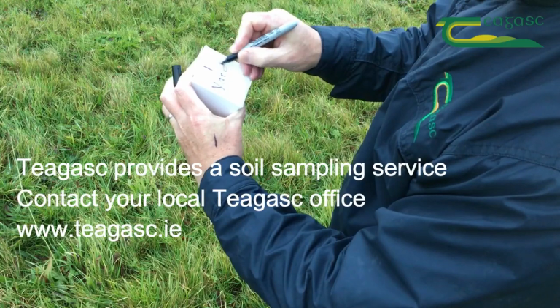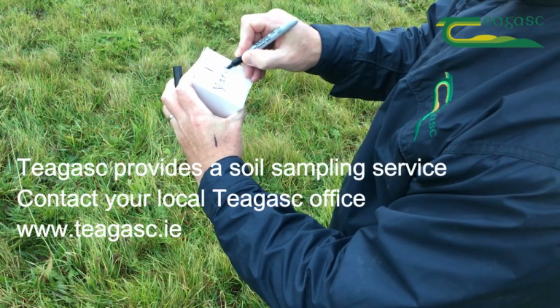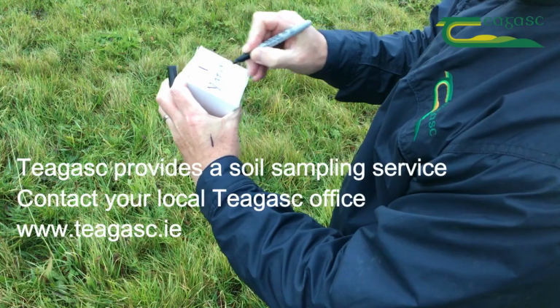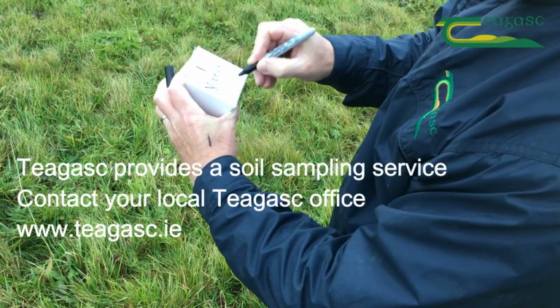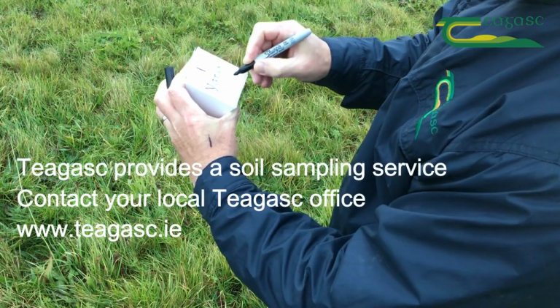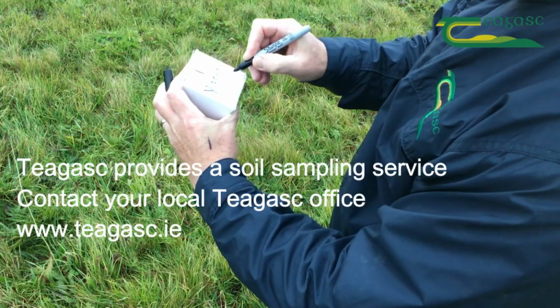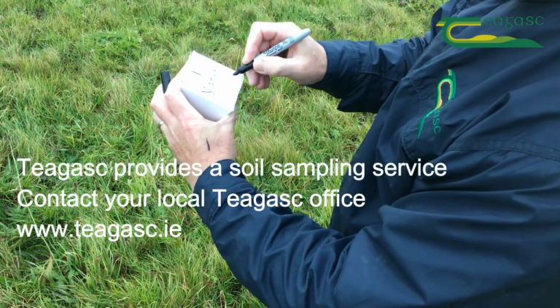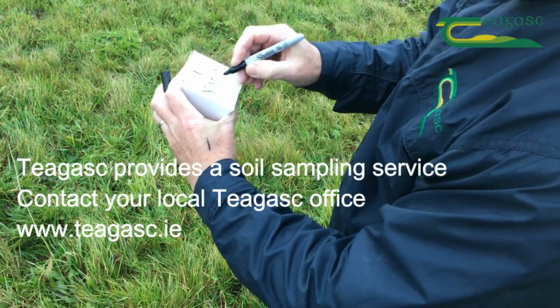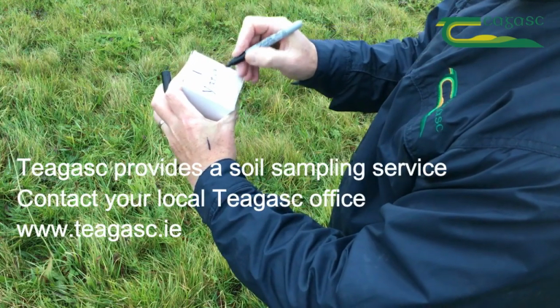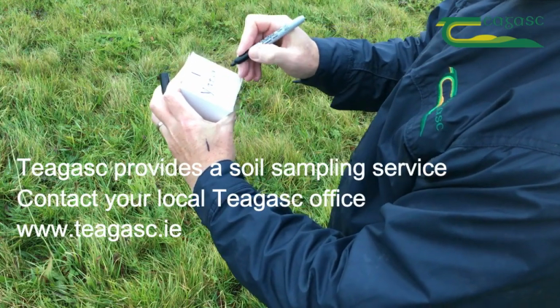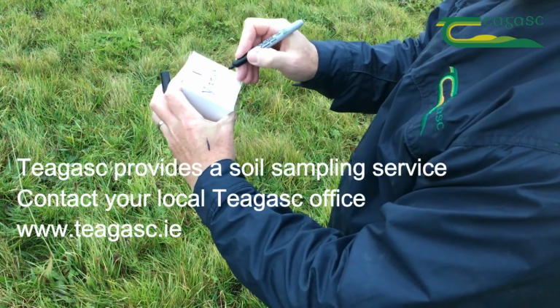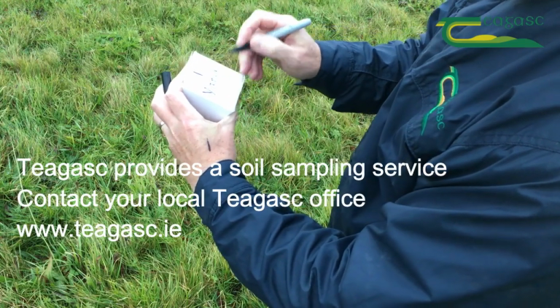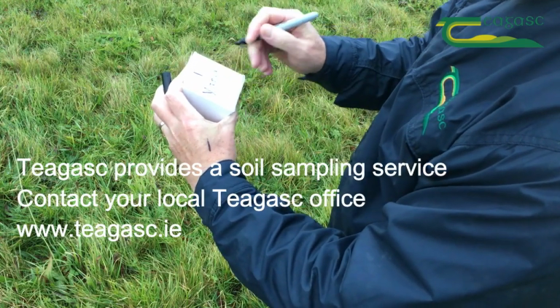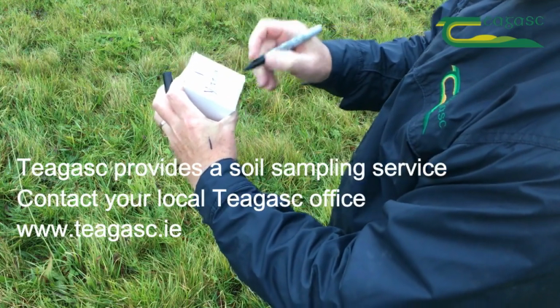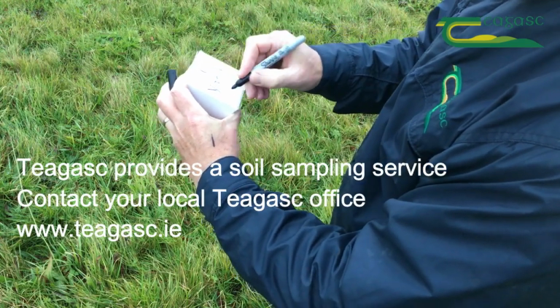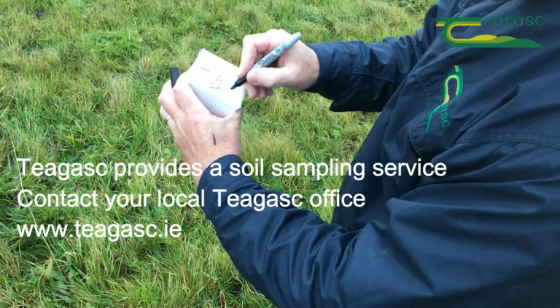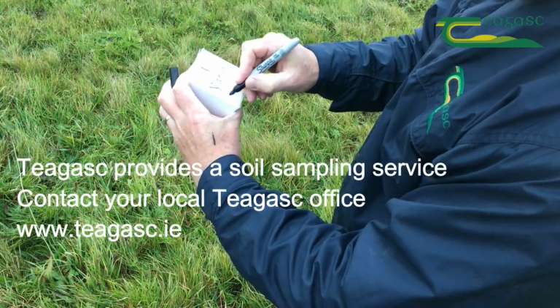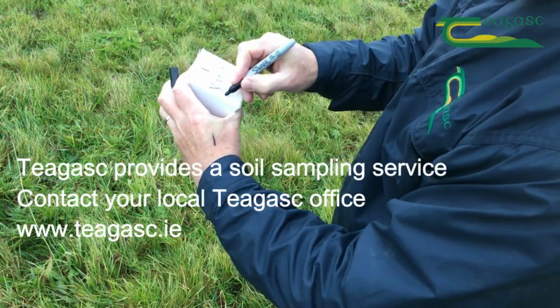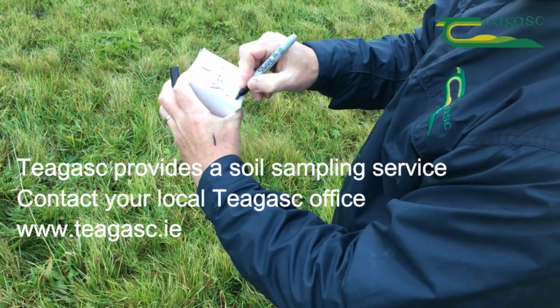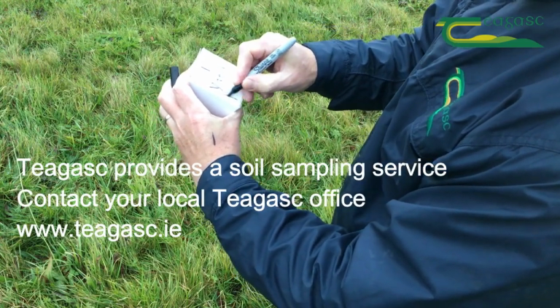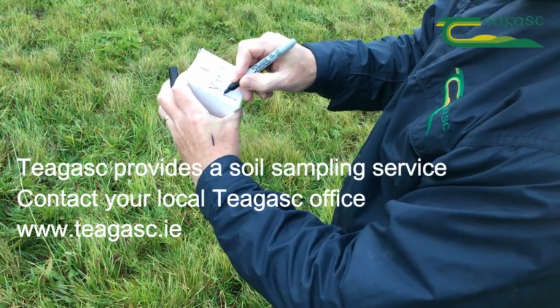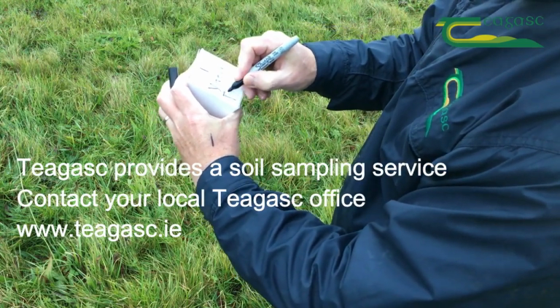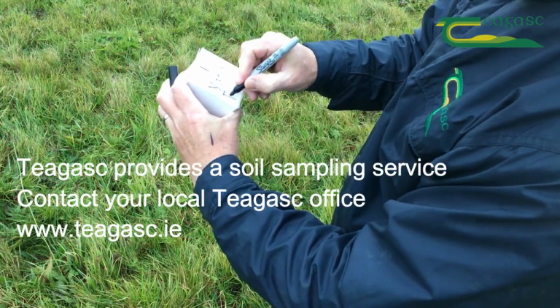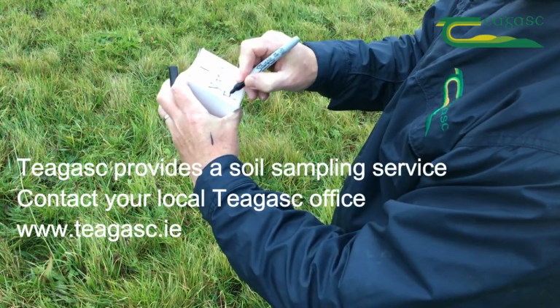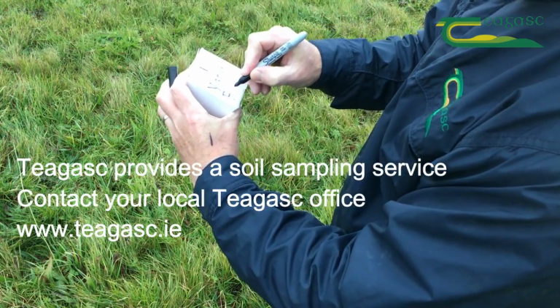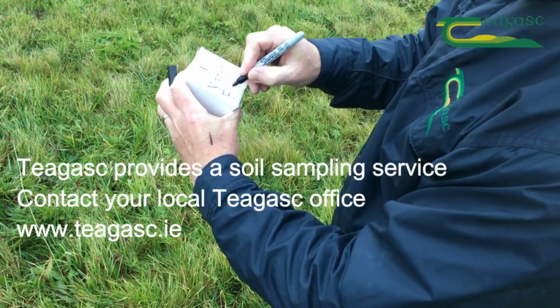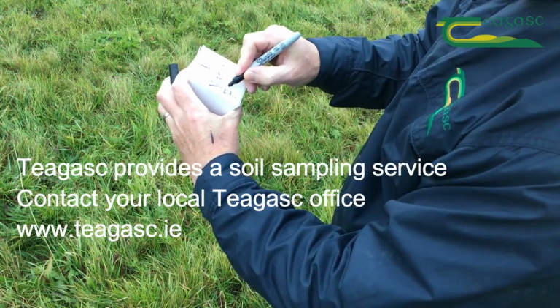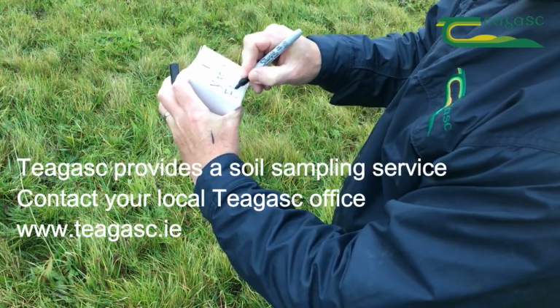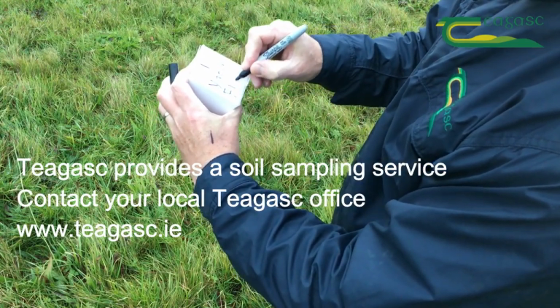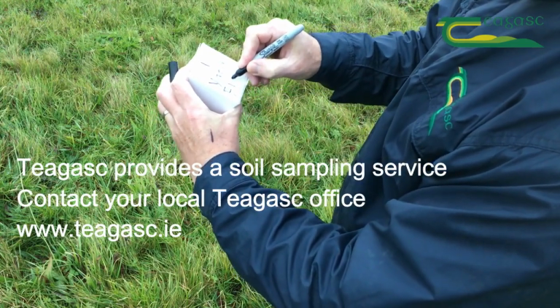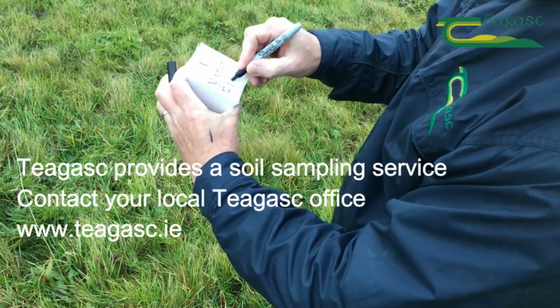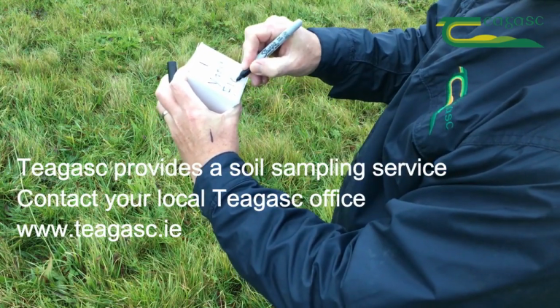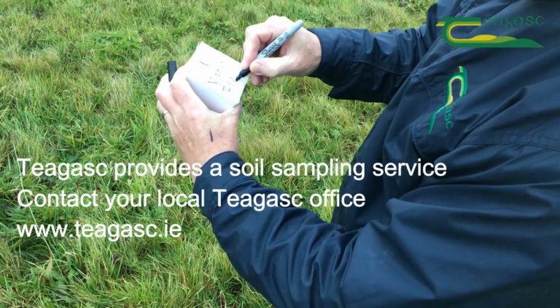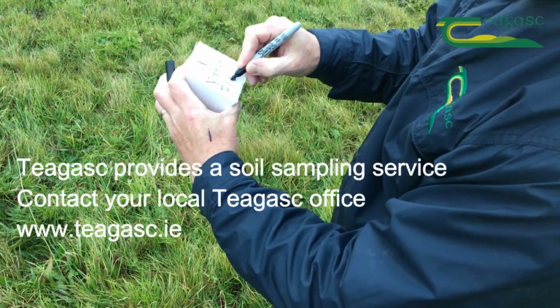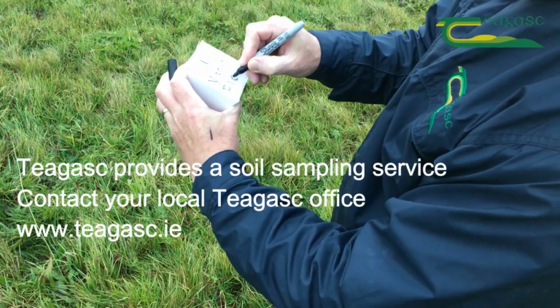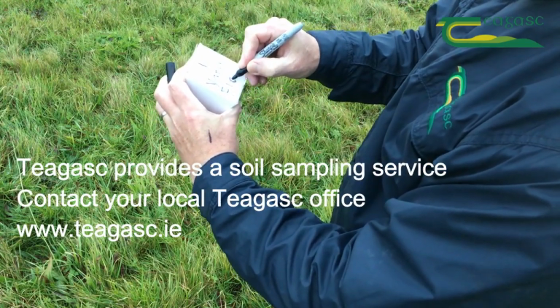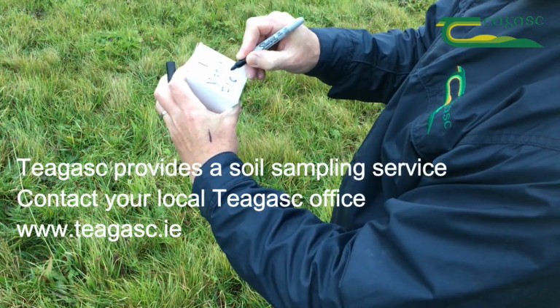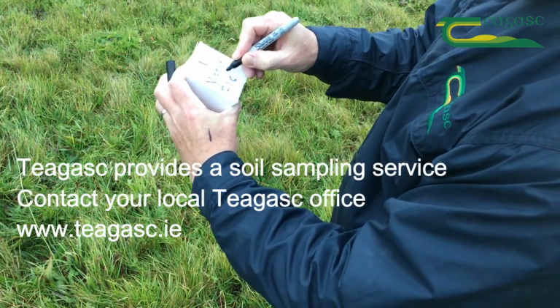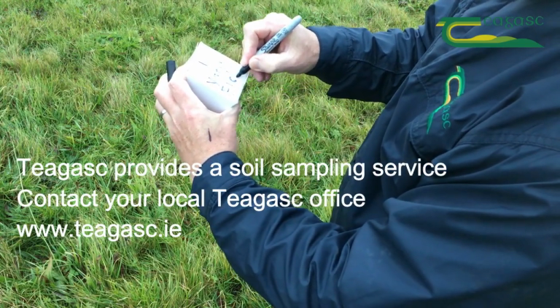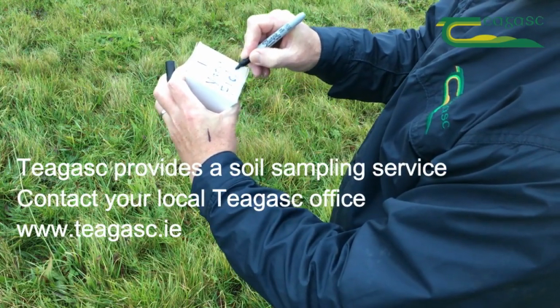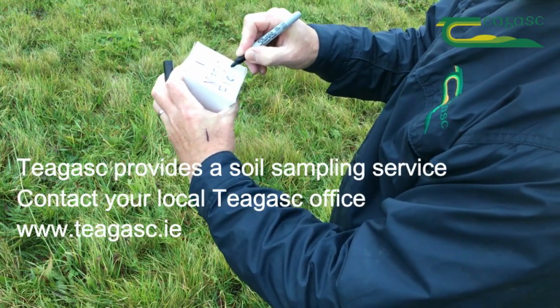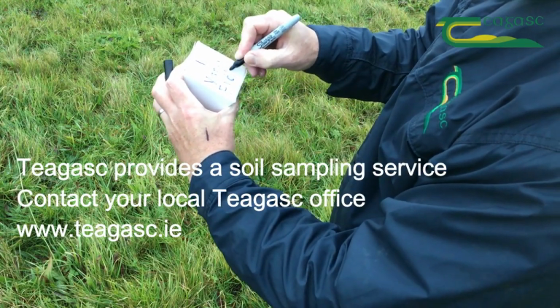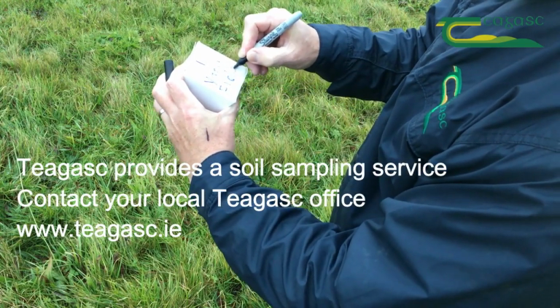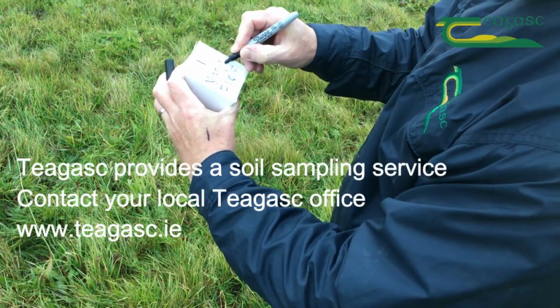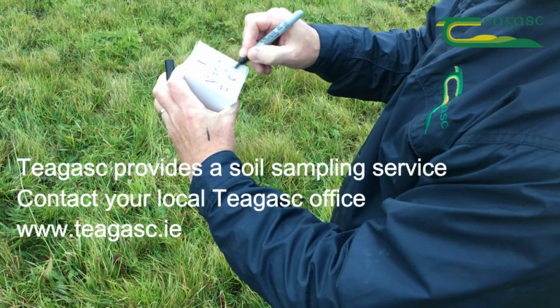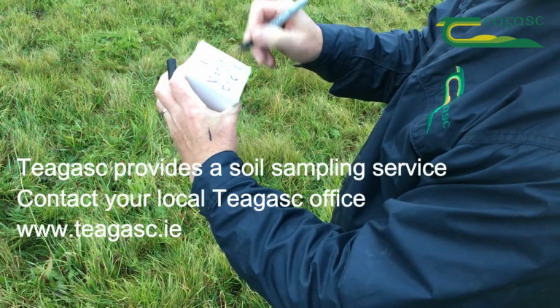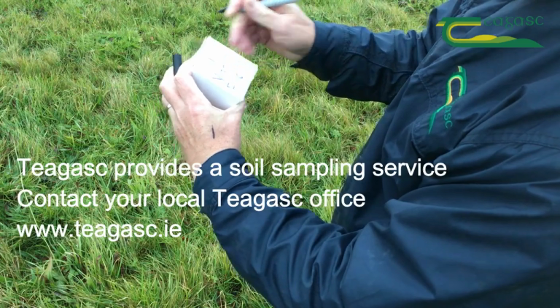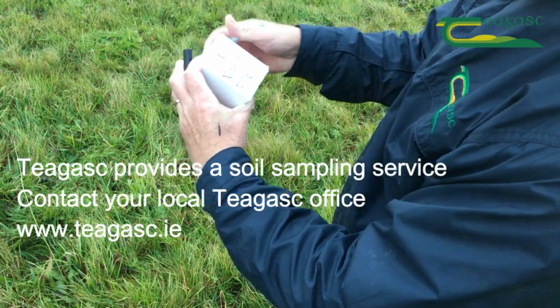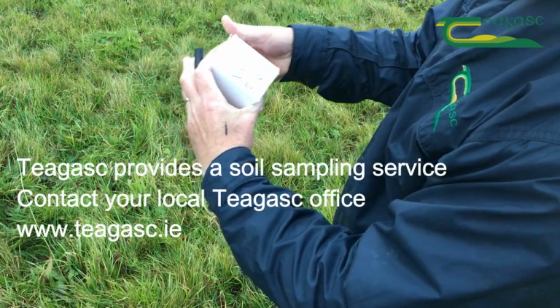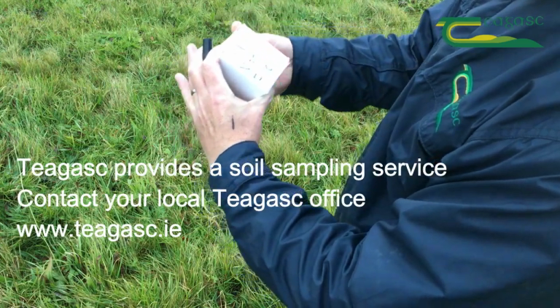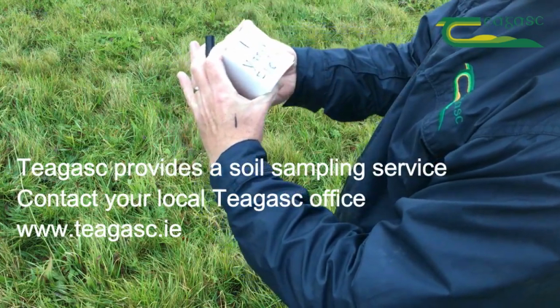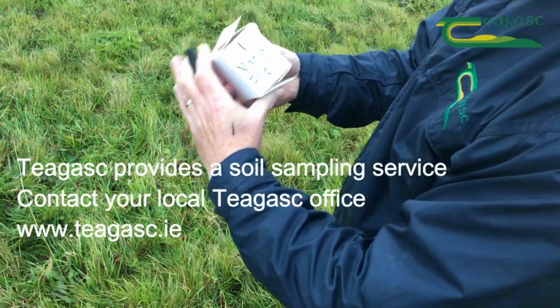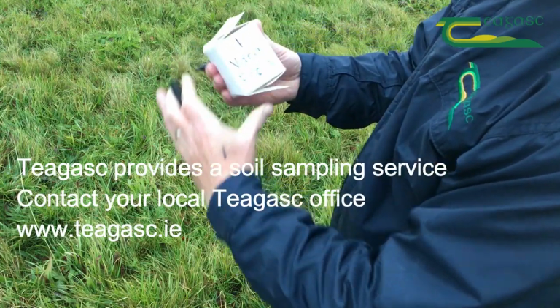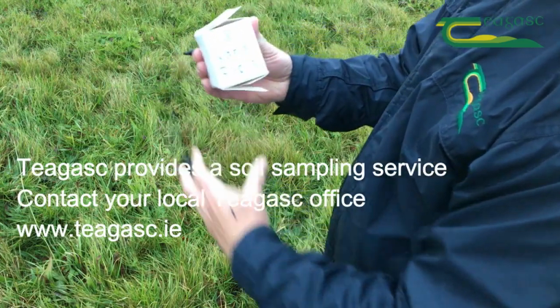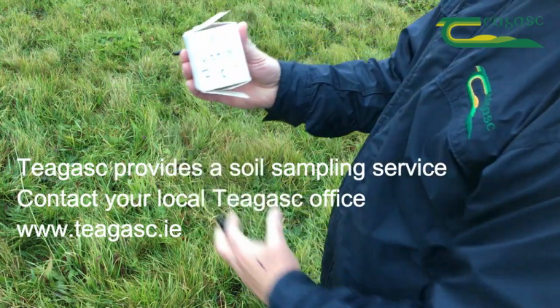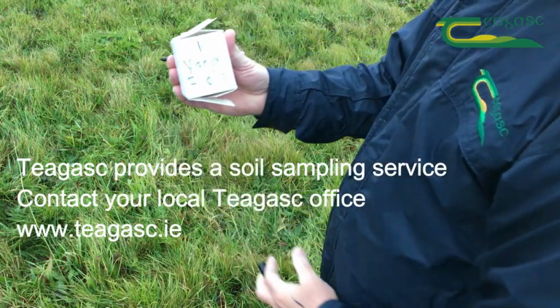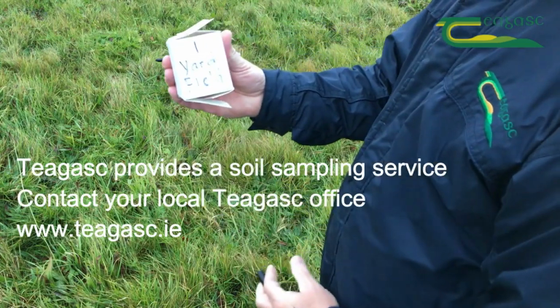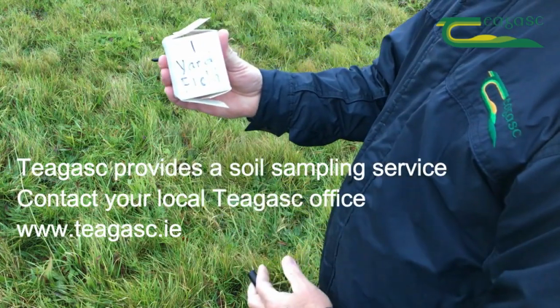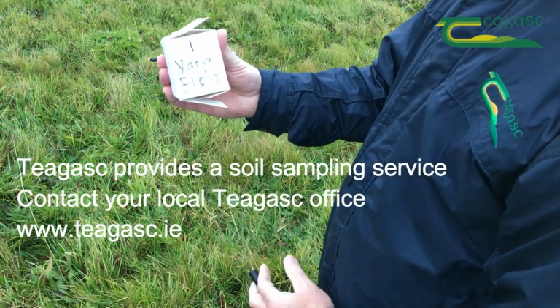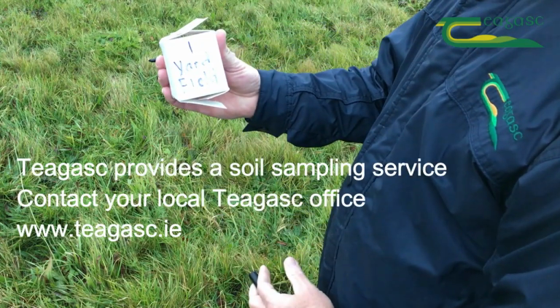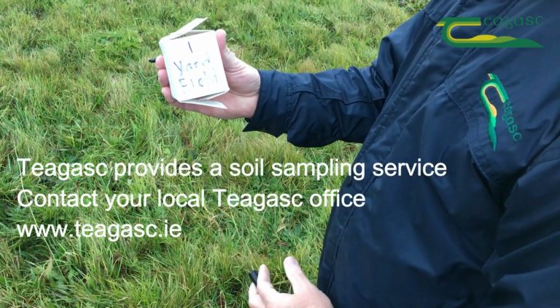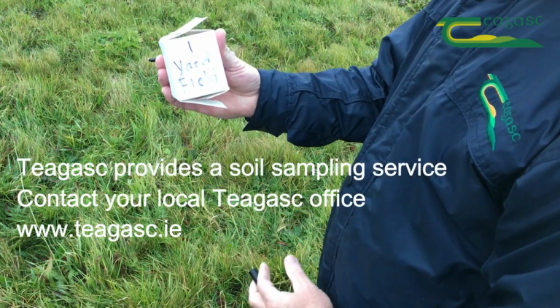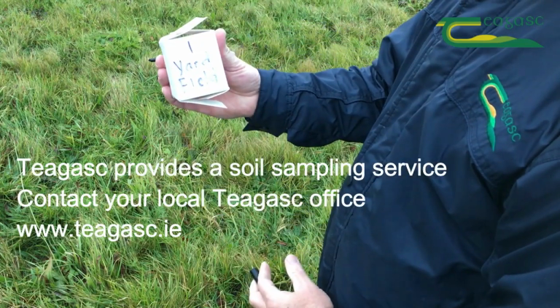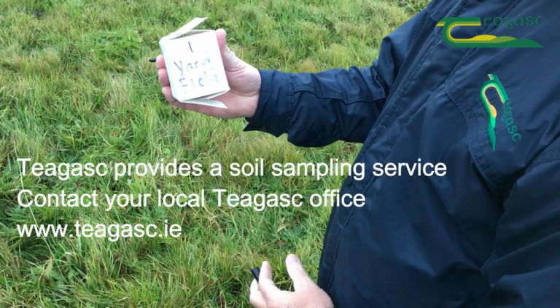Teagasc provides a soil sampling service. Contact your local Teagasc office for more information. Thank you for watching.